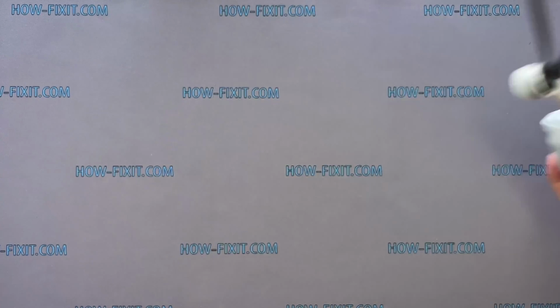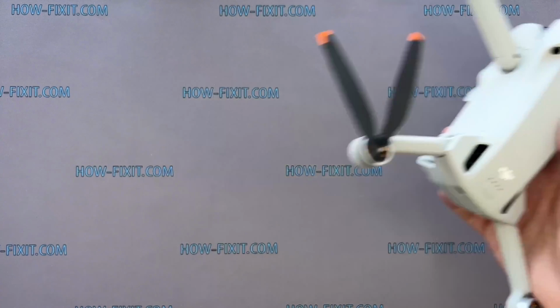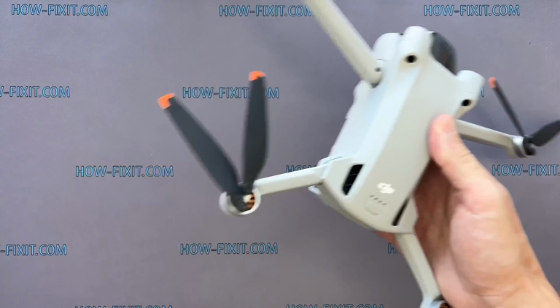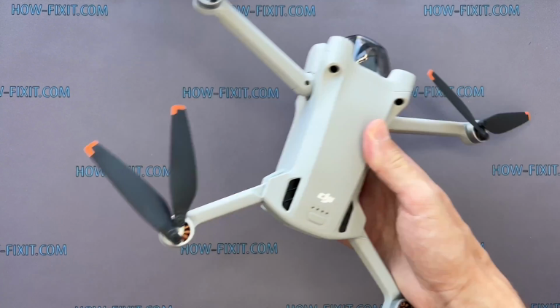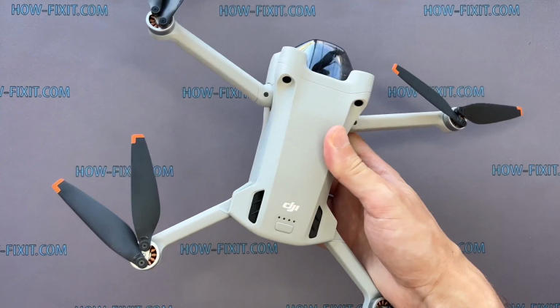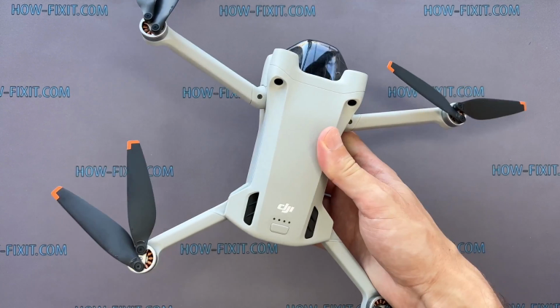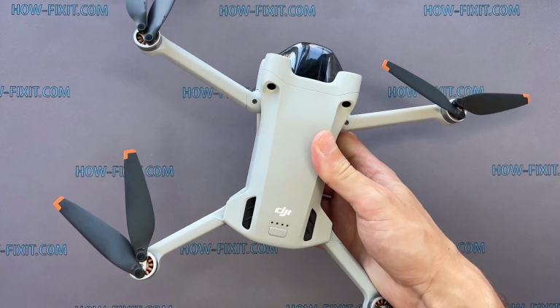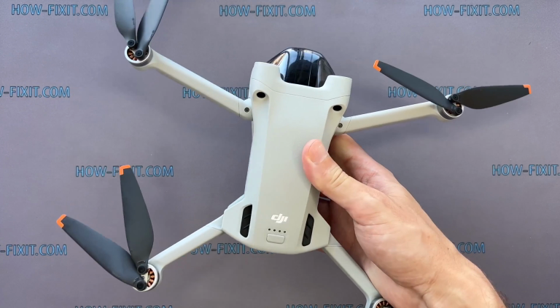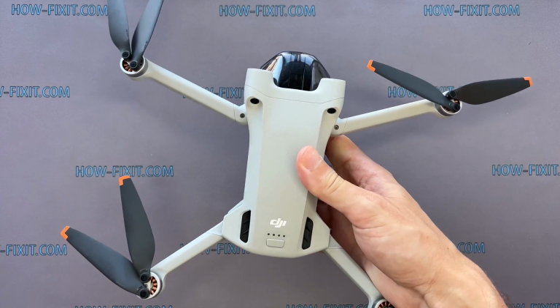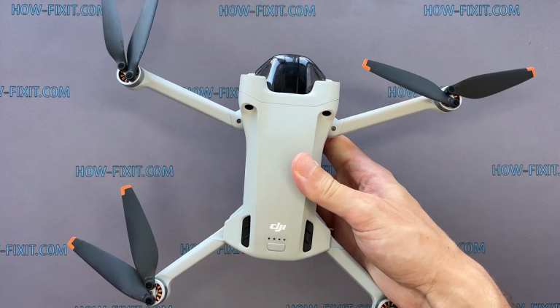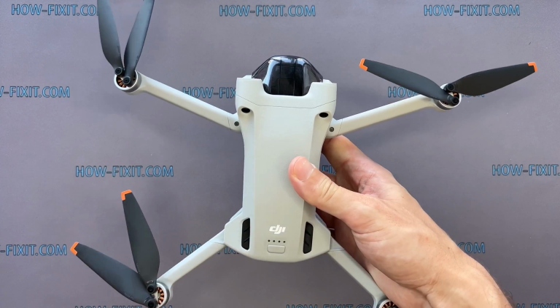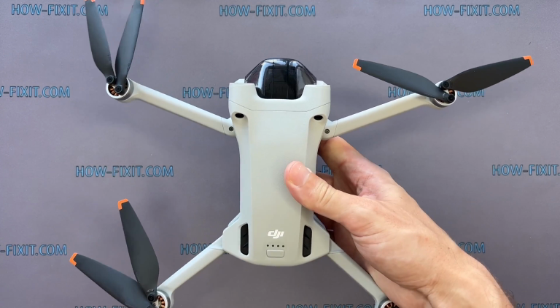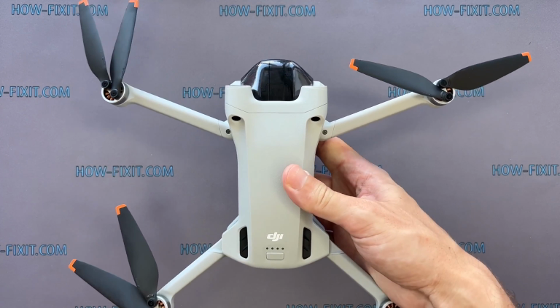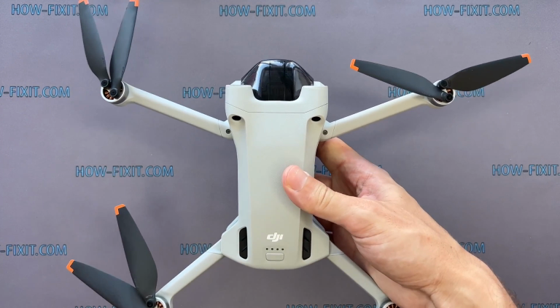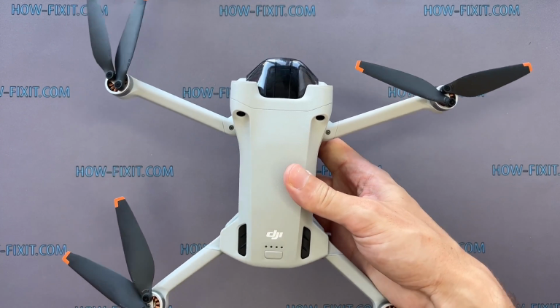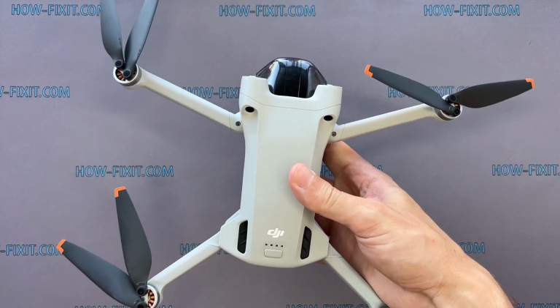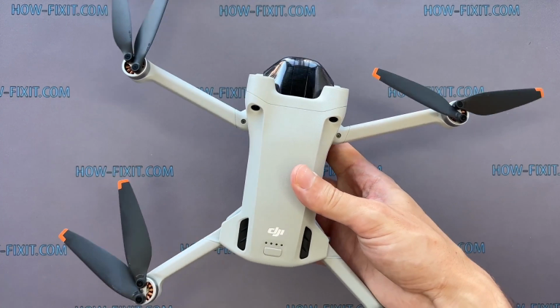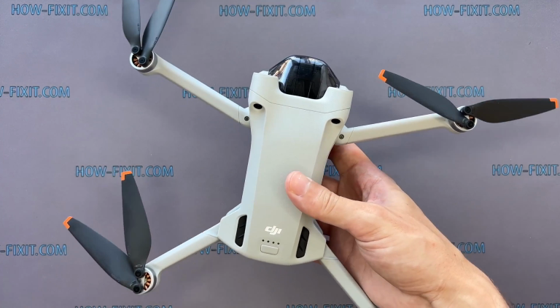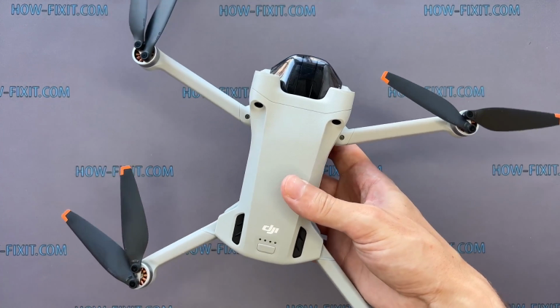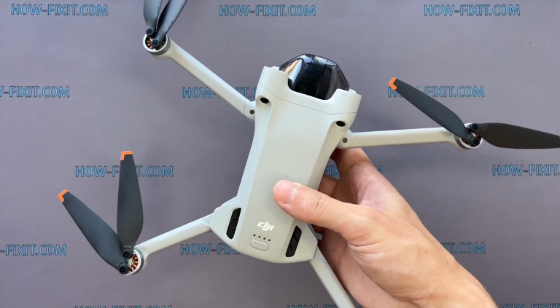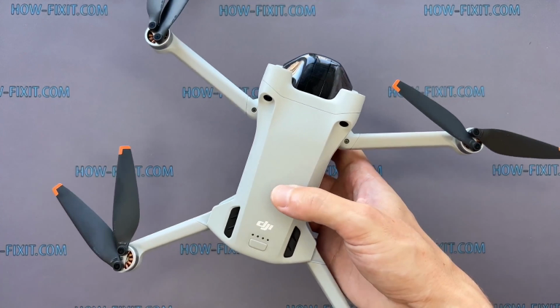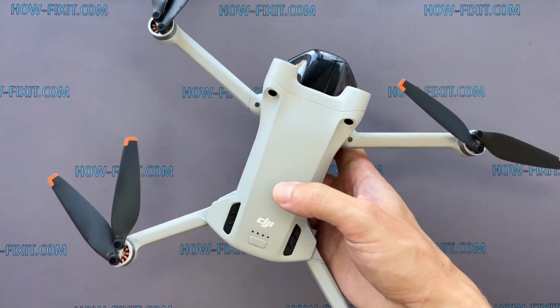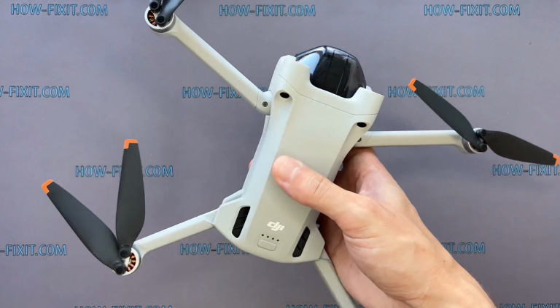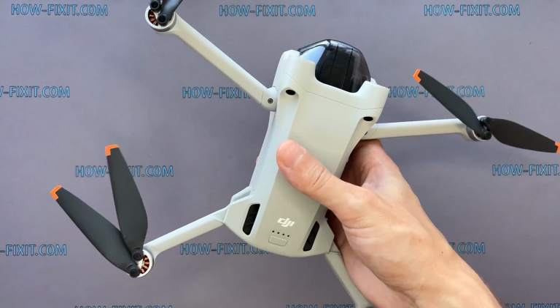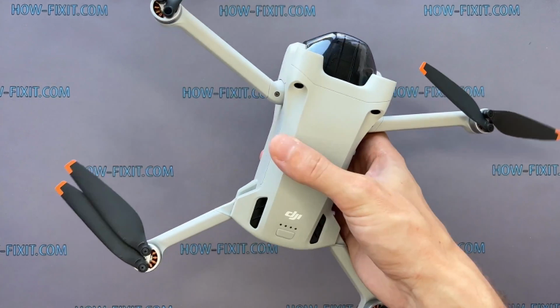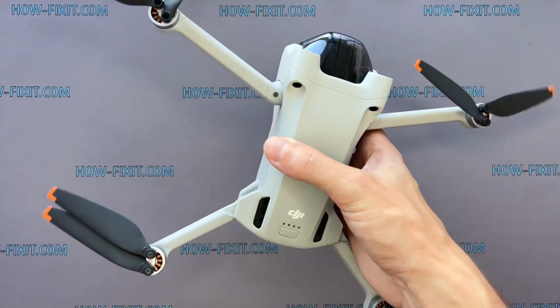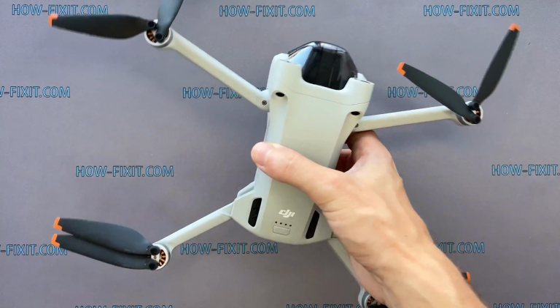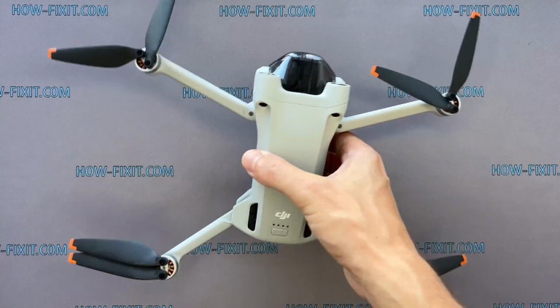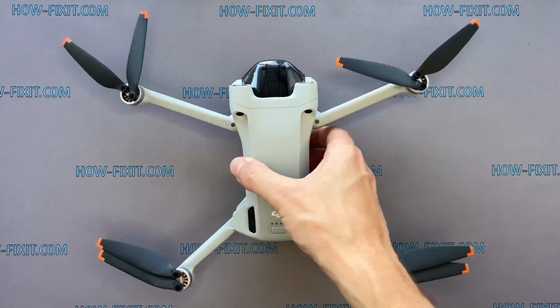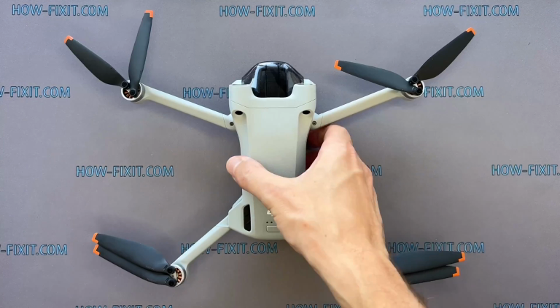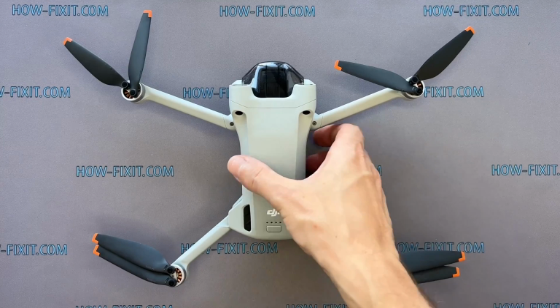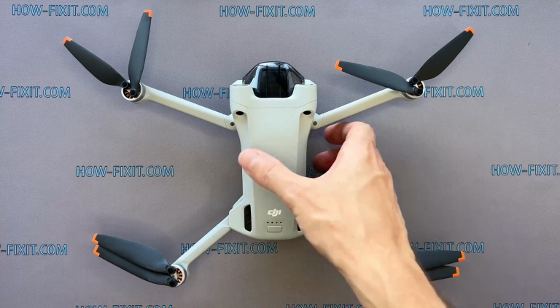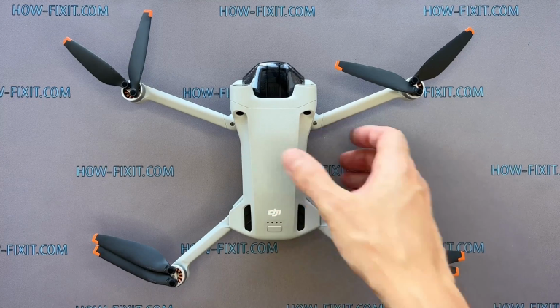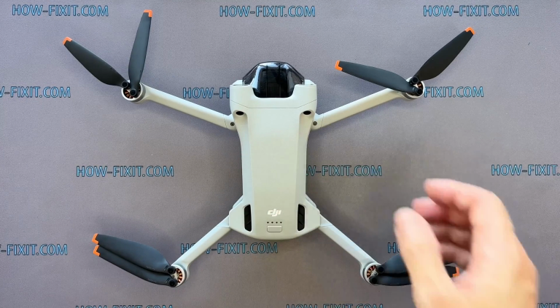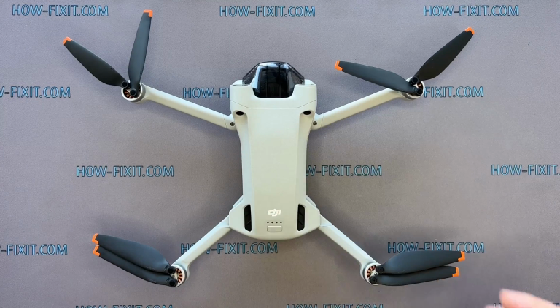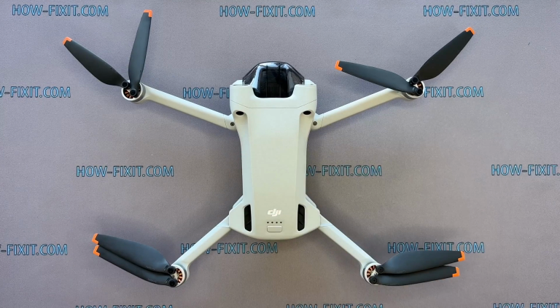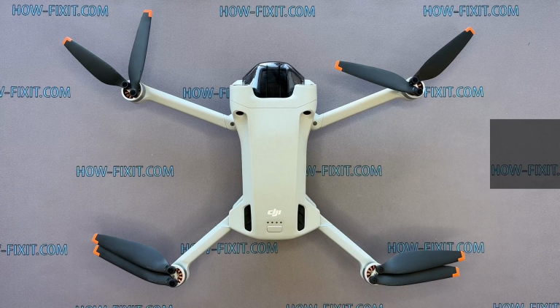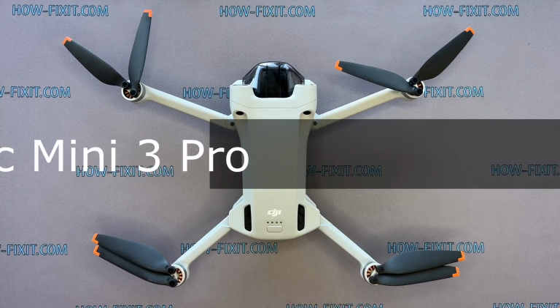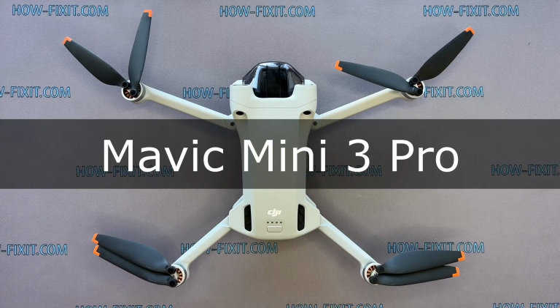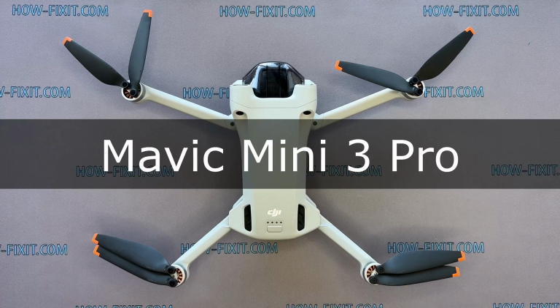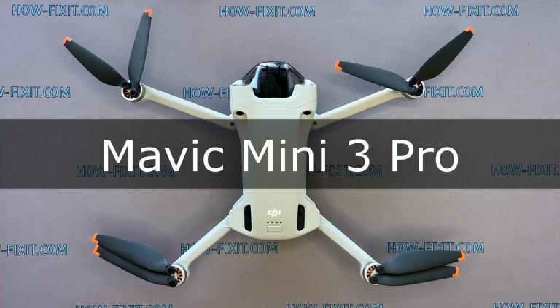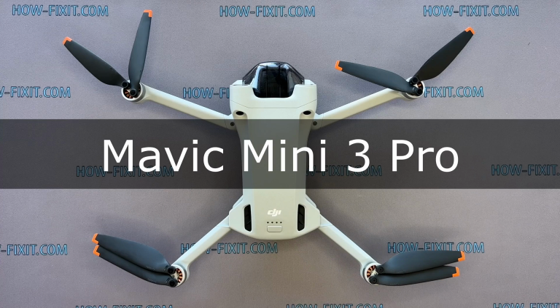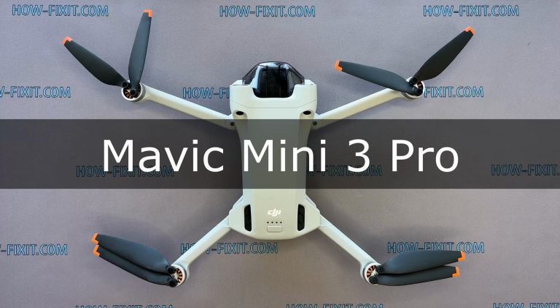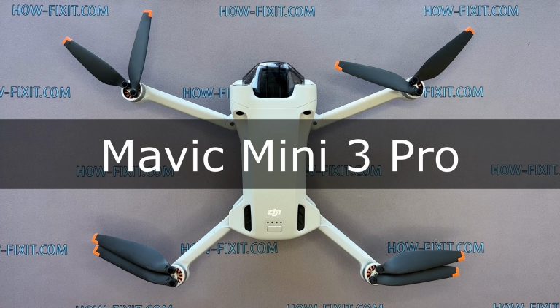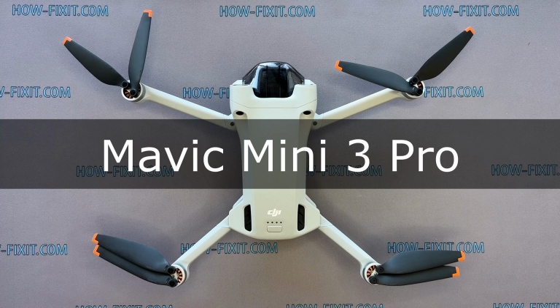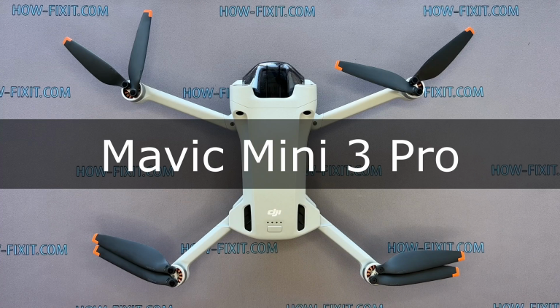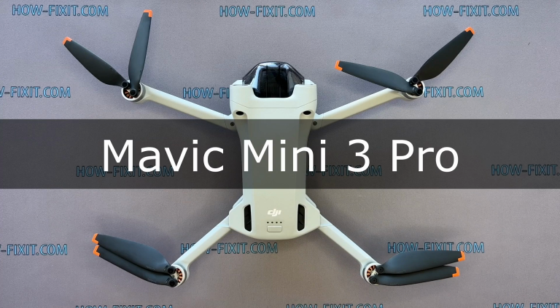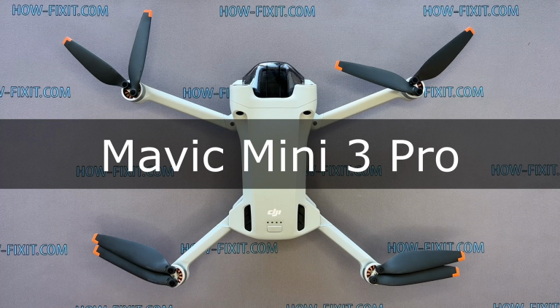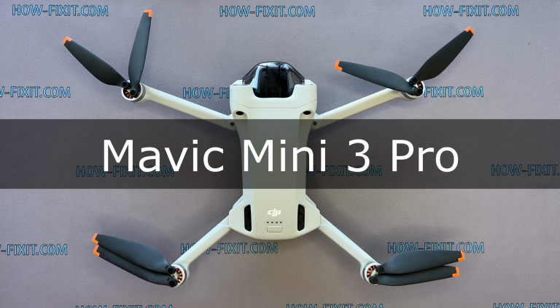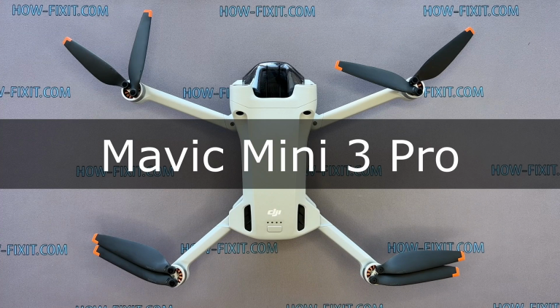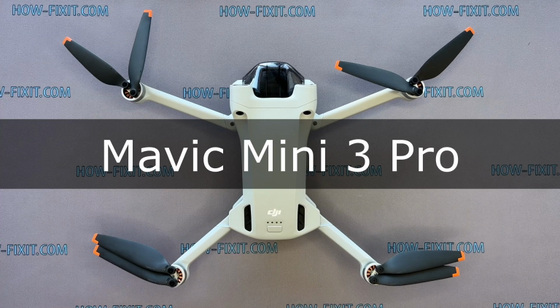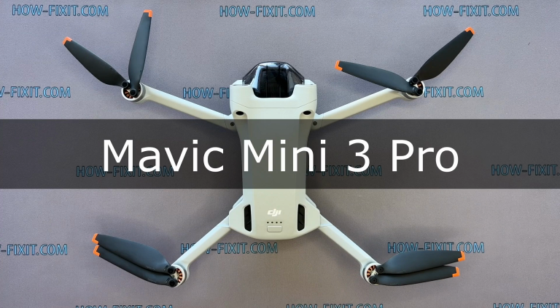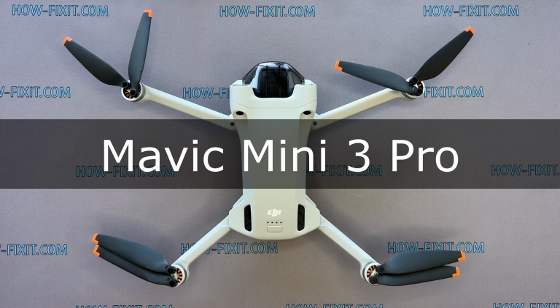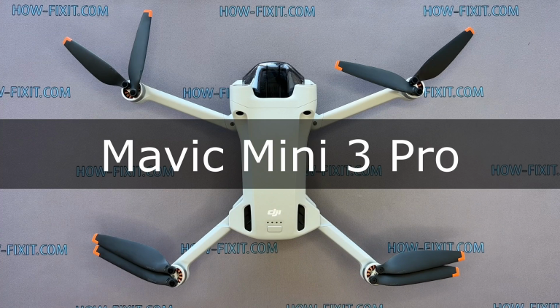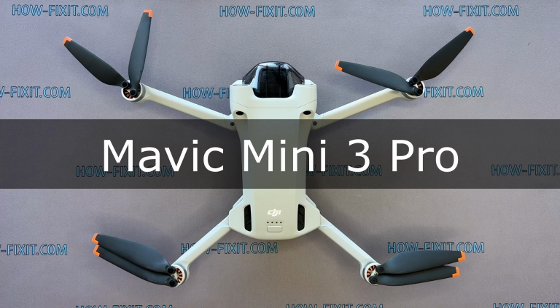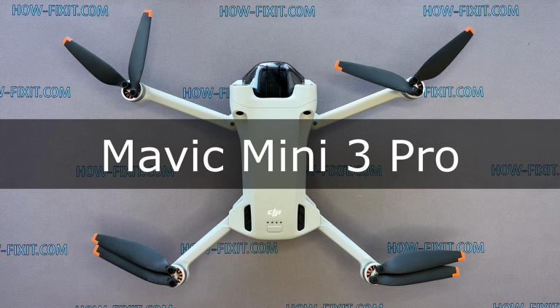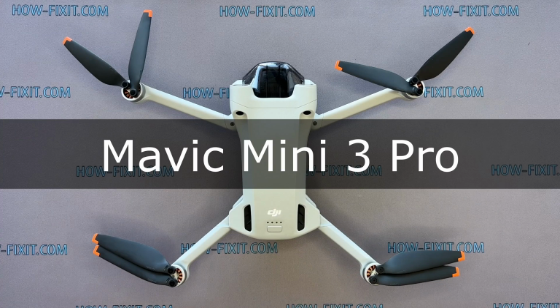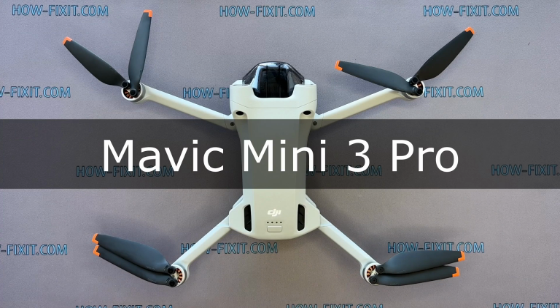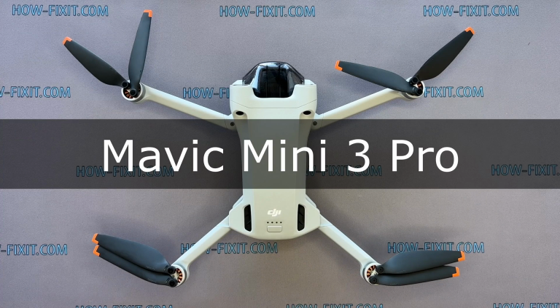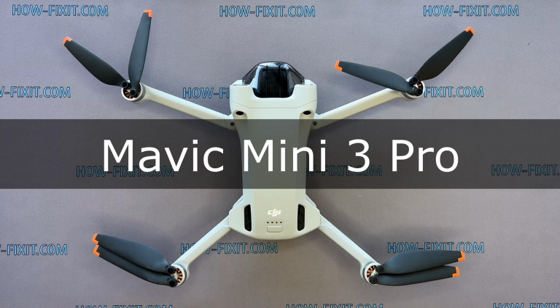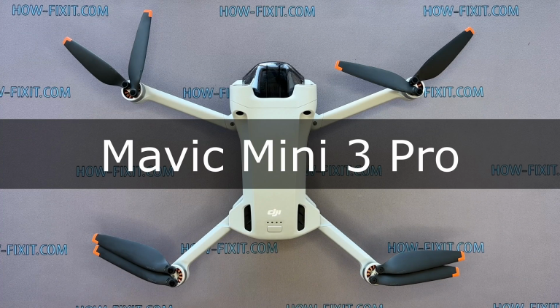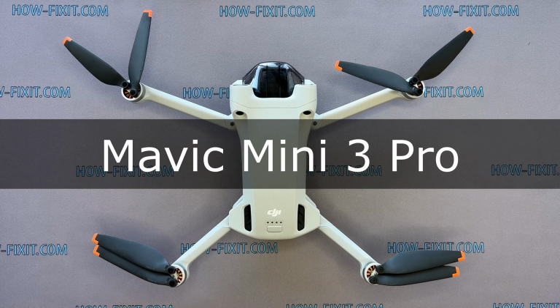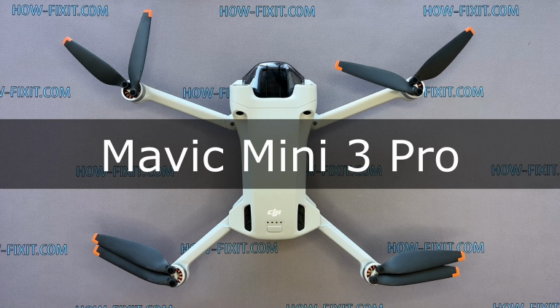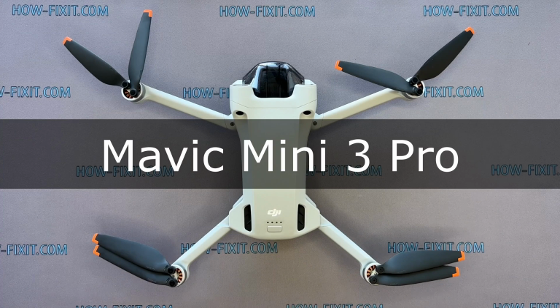Hi everyone, welcome to HowFixit. In this video guide, I'll show you how to replace the GPS module on the DJI Mavic drone.